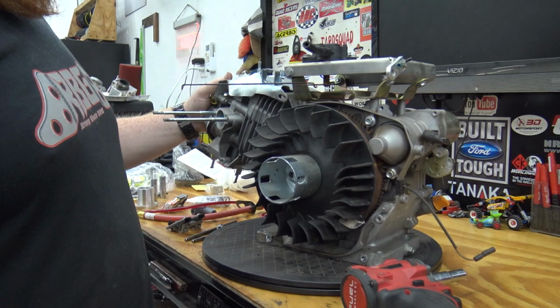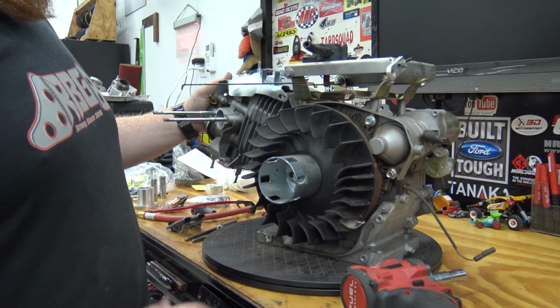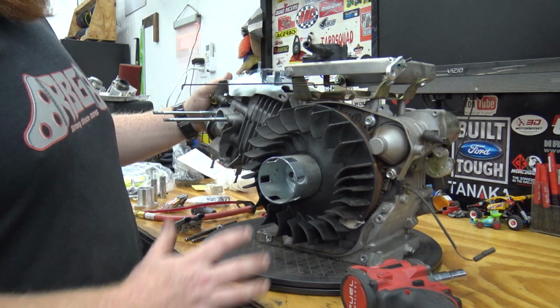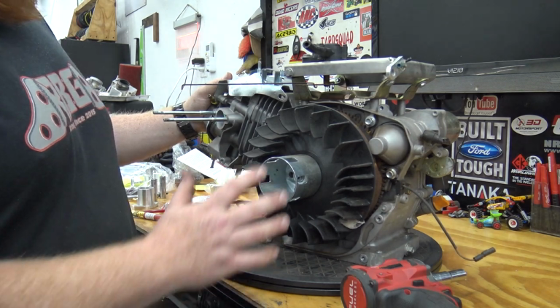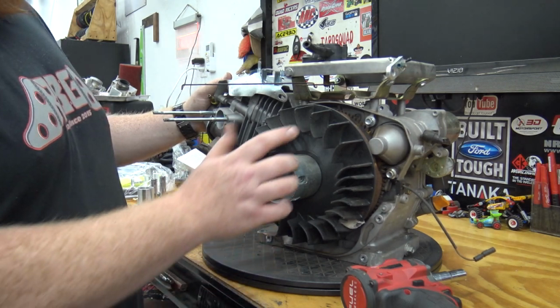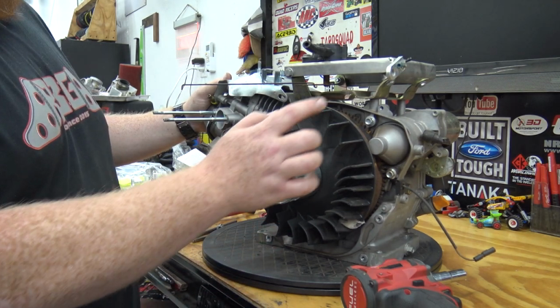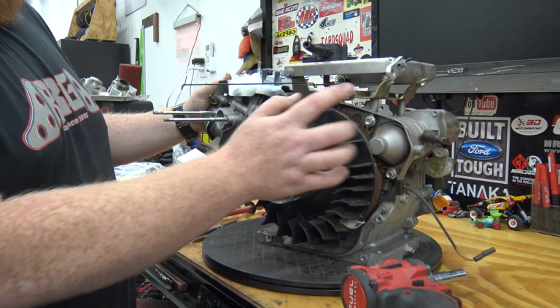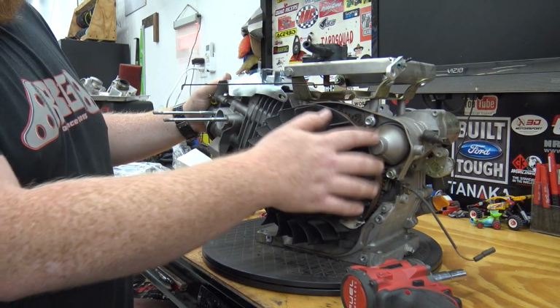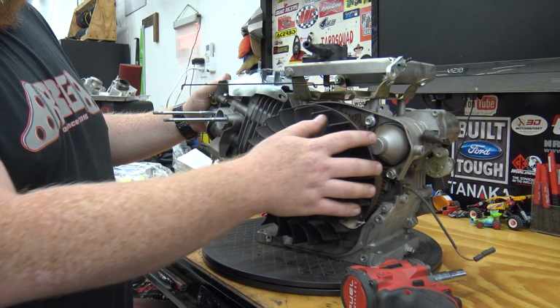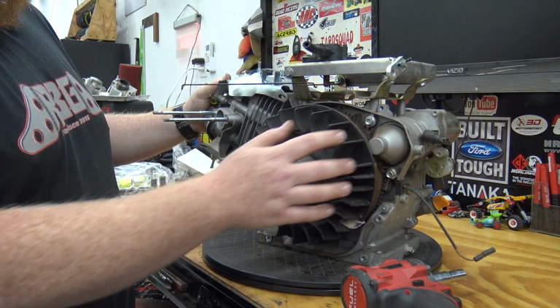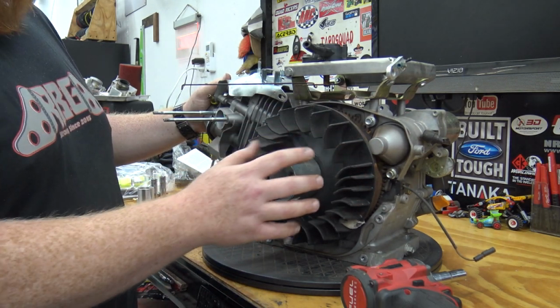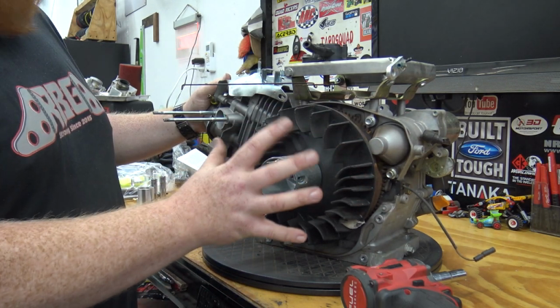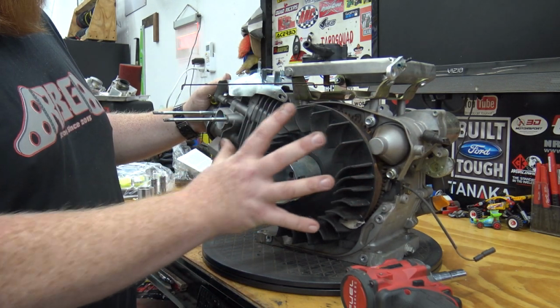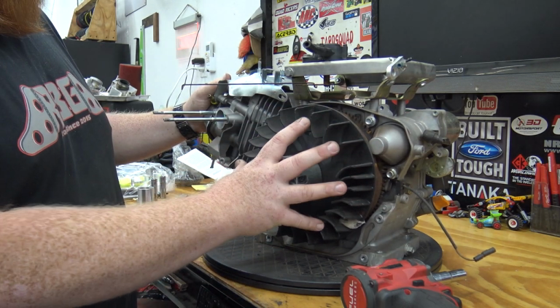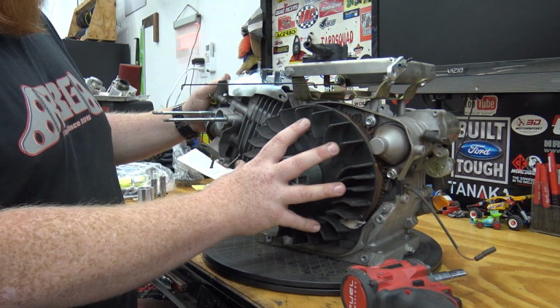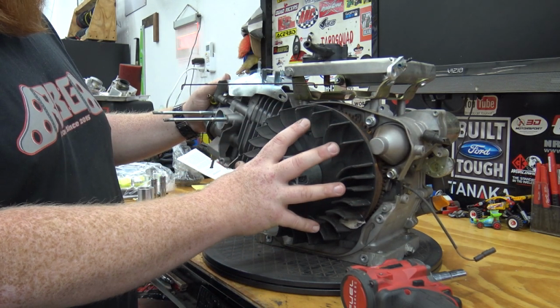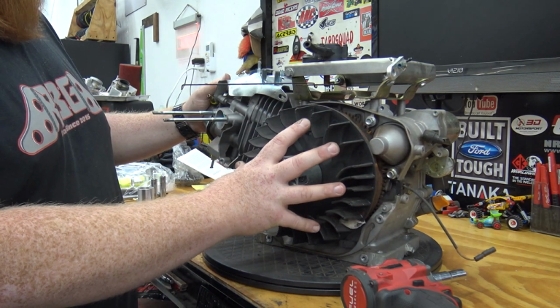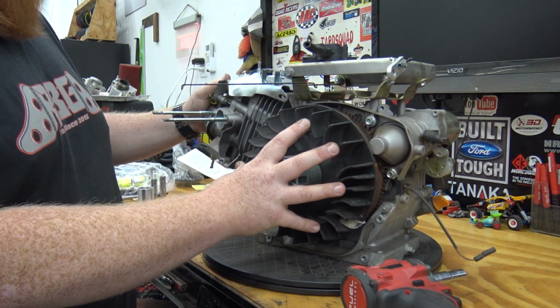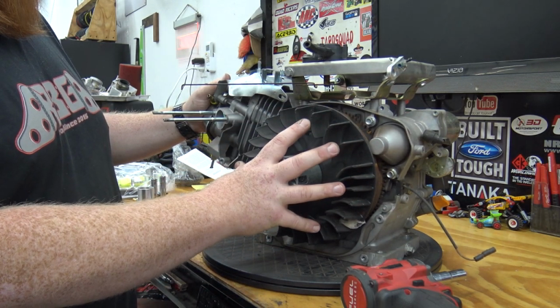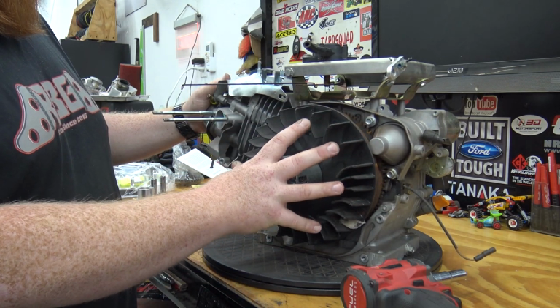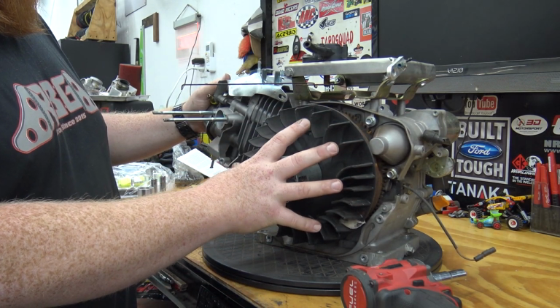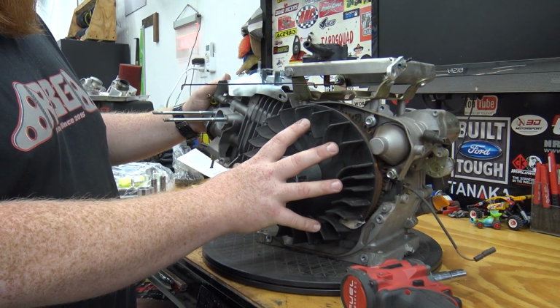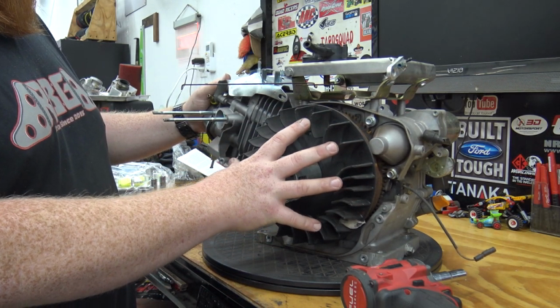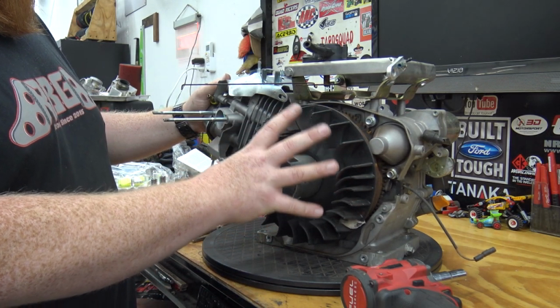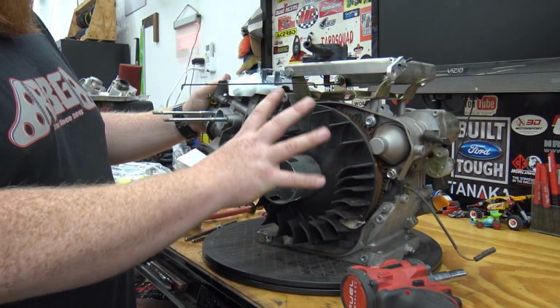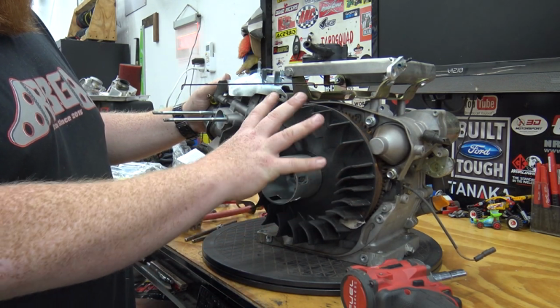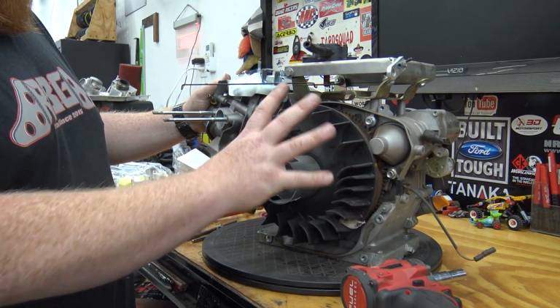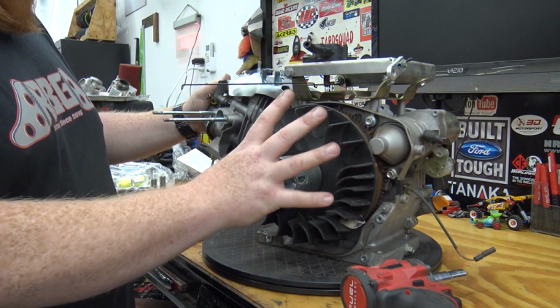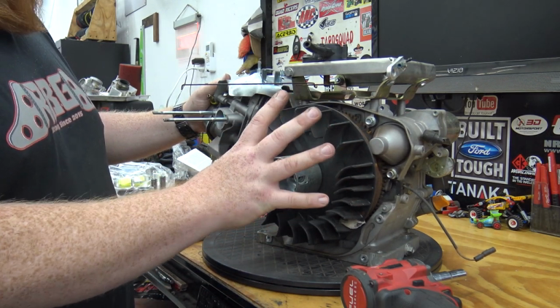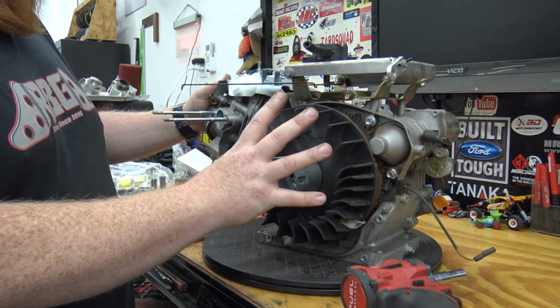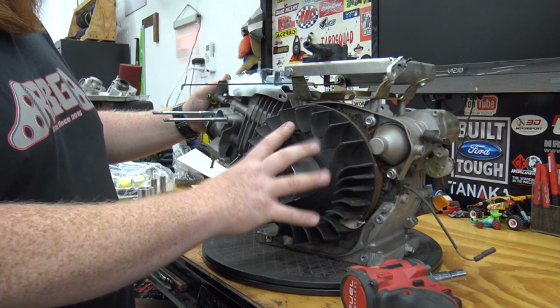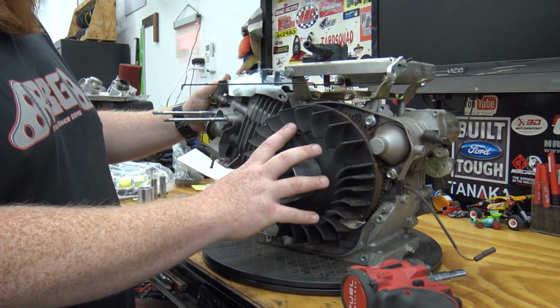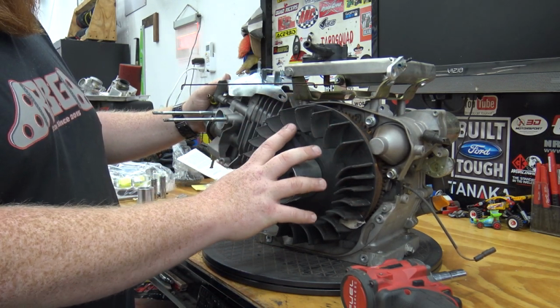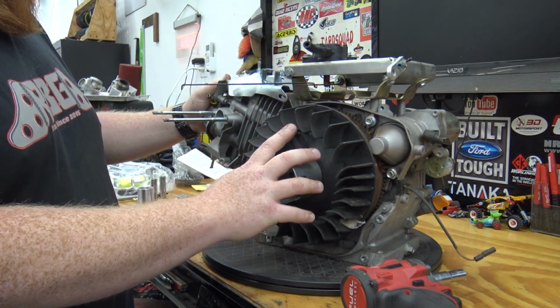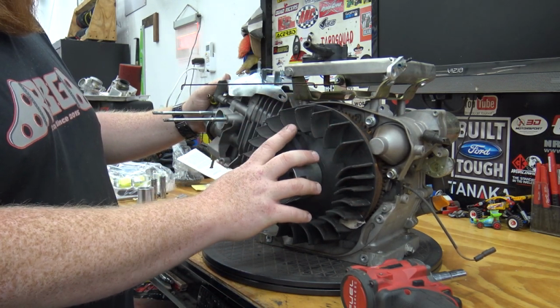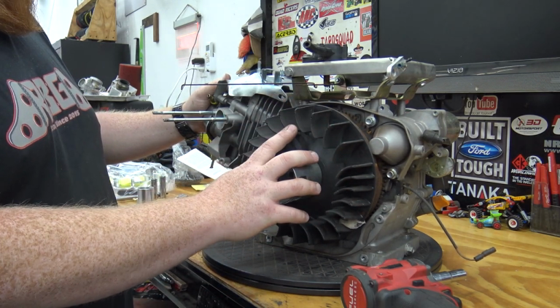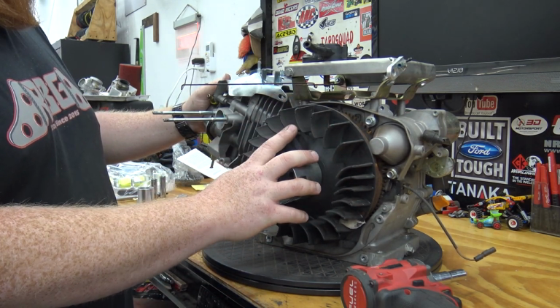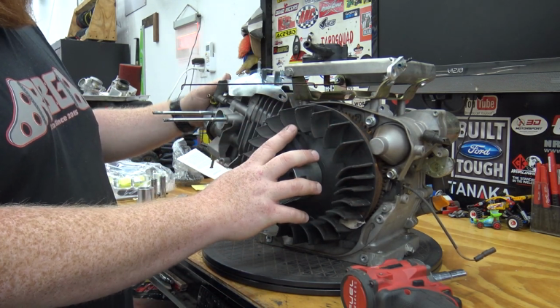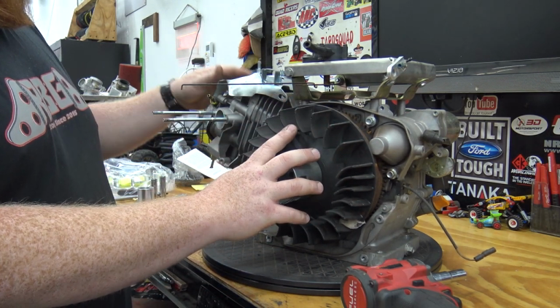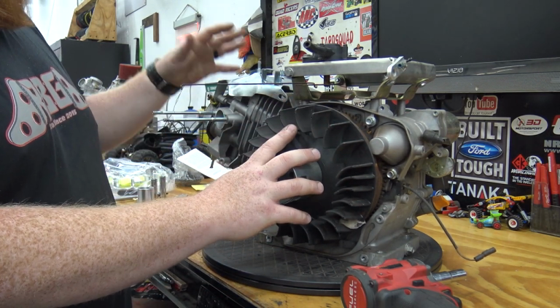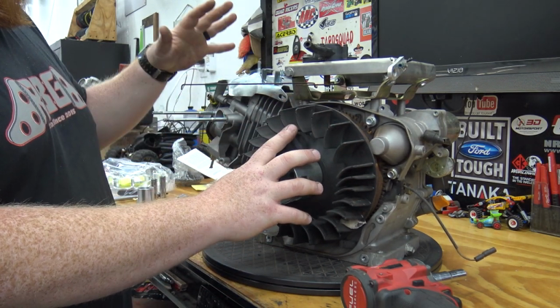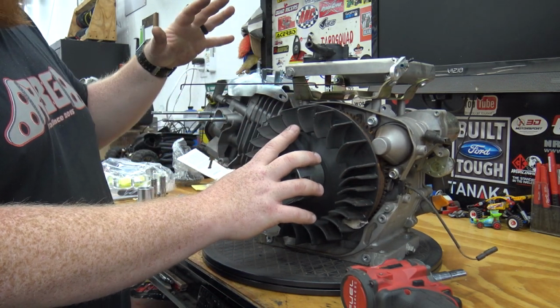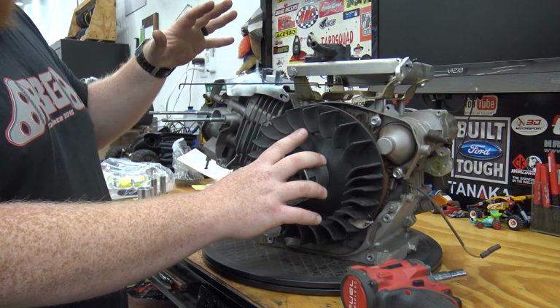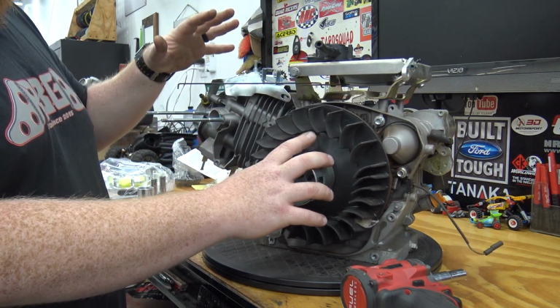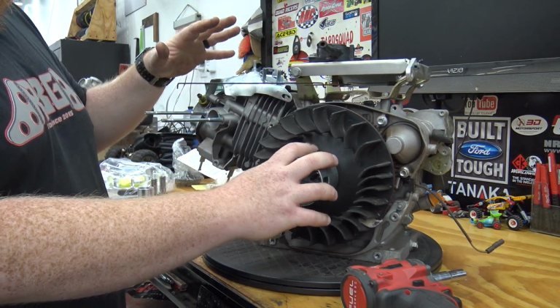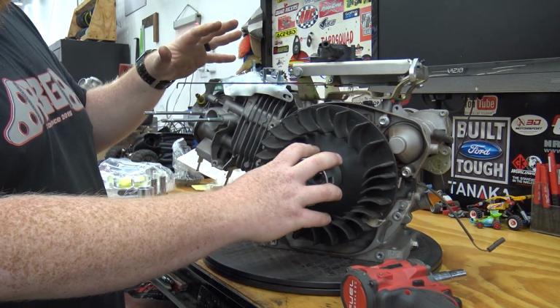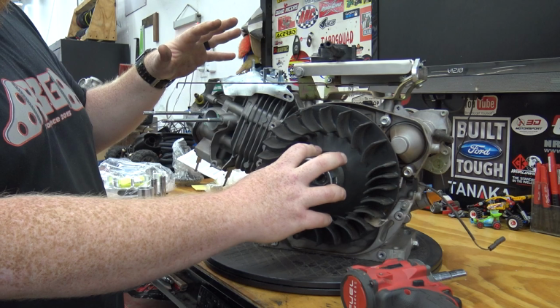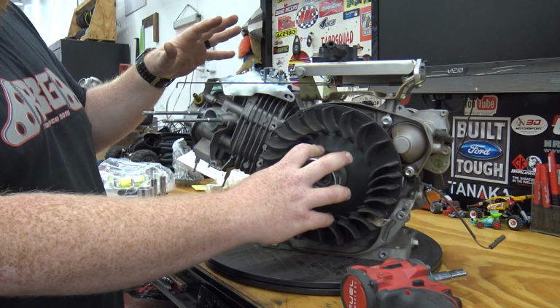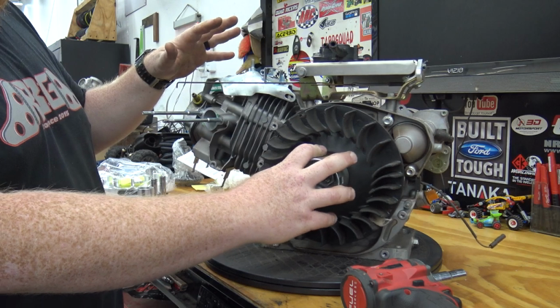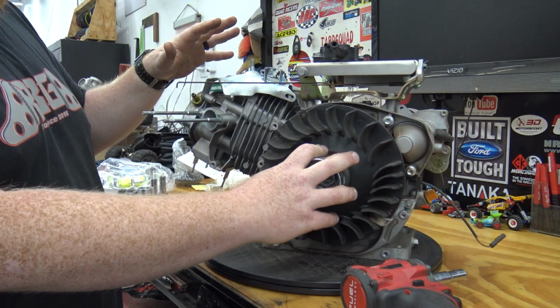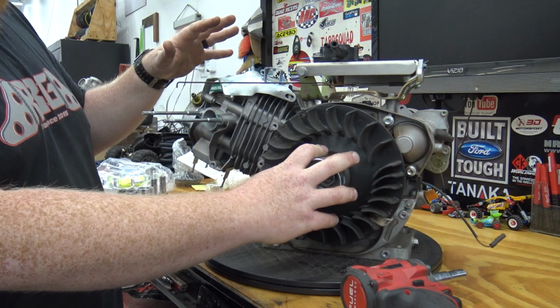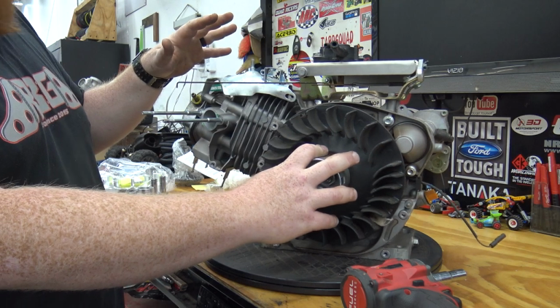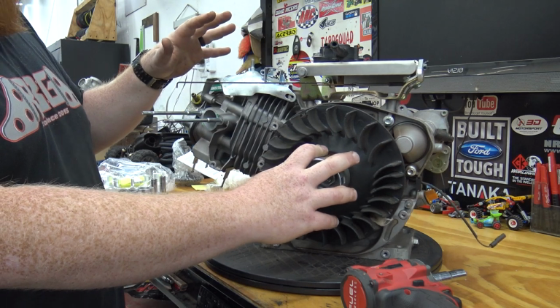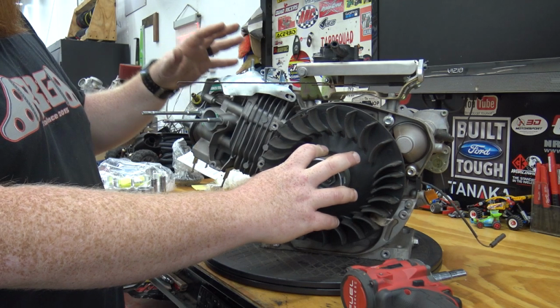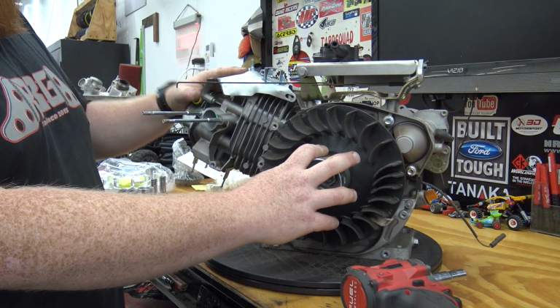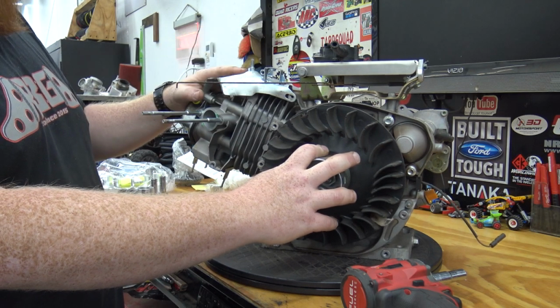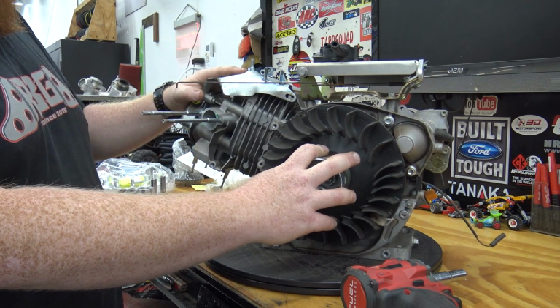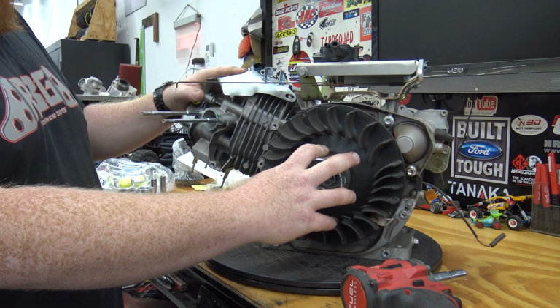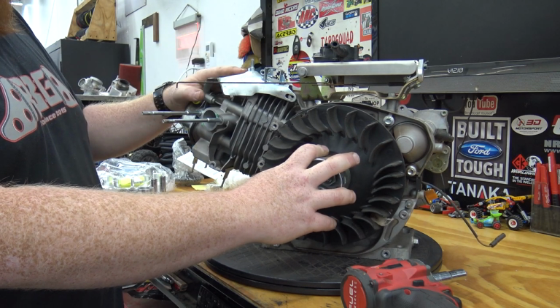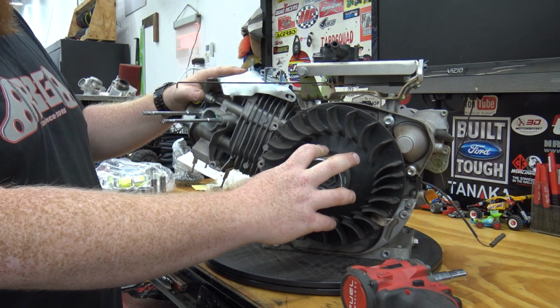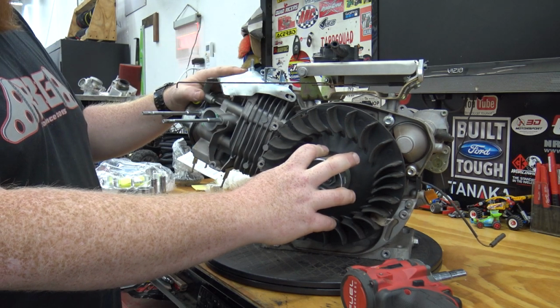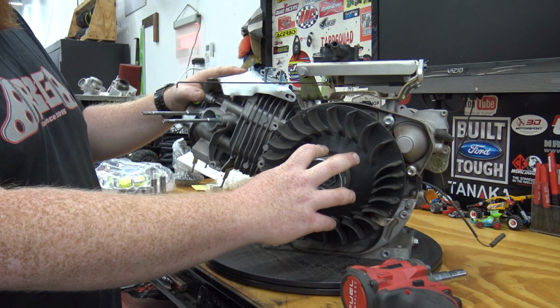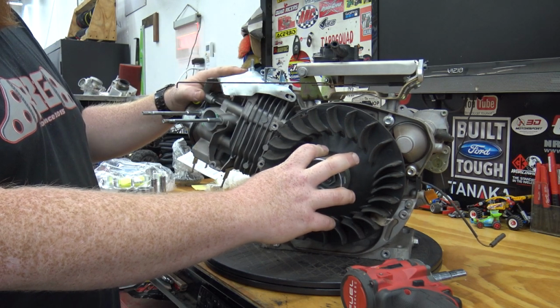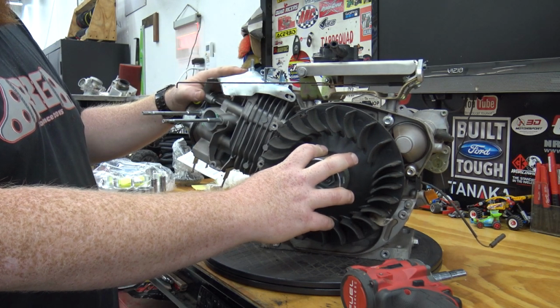We're going to go ahead and remove the starter and the flywheel, completely get it off, and then we can start working on pulling the head off.